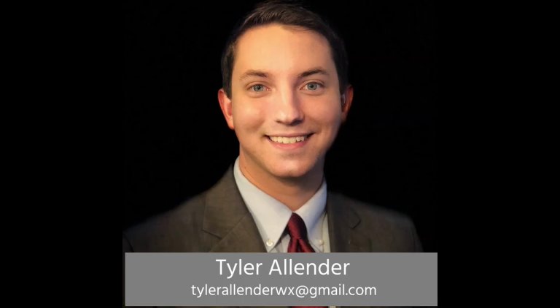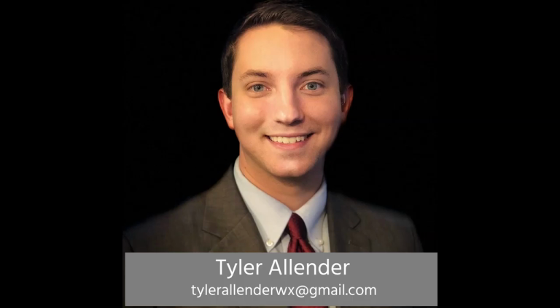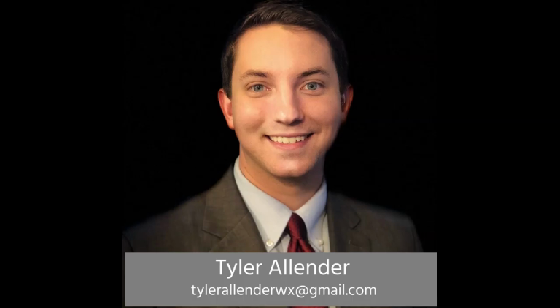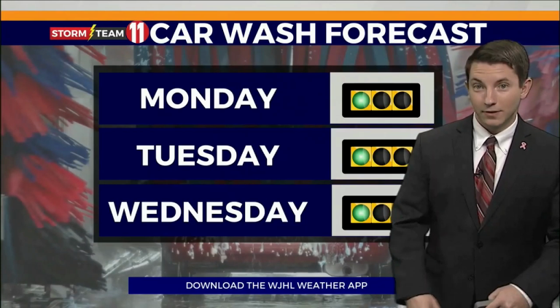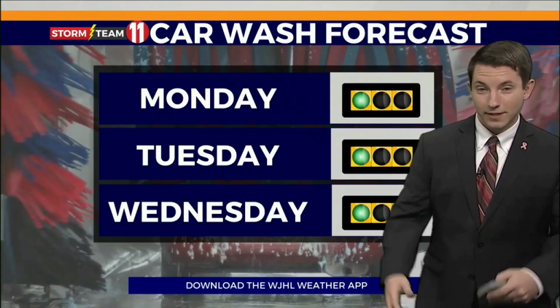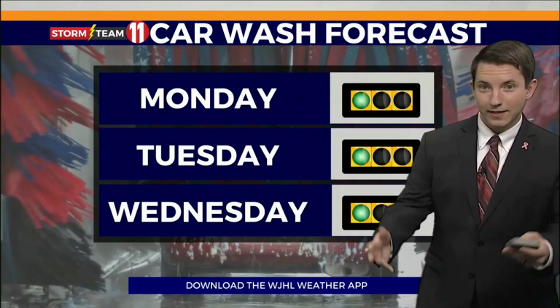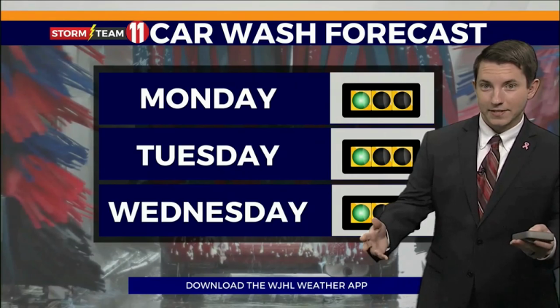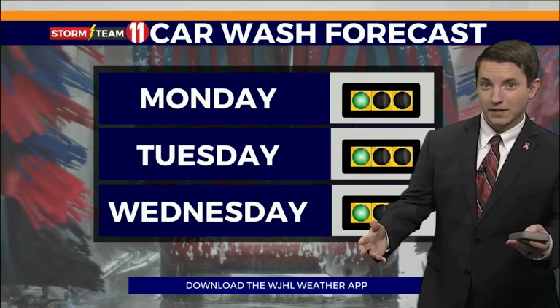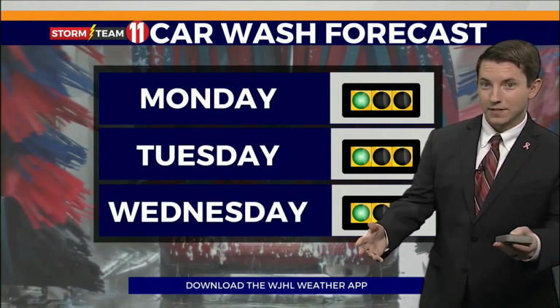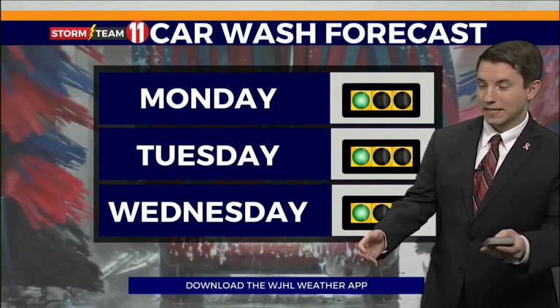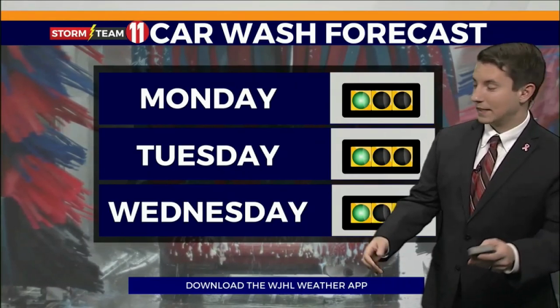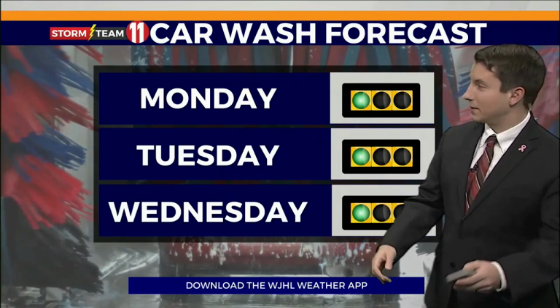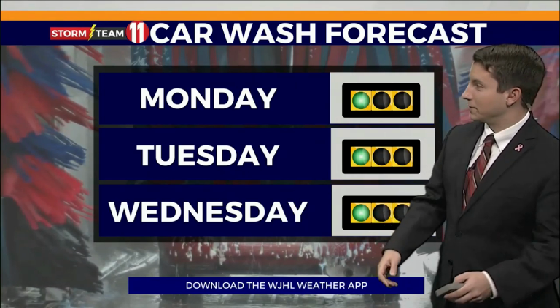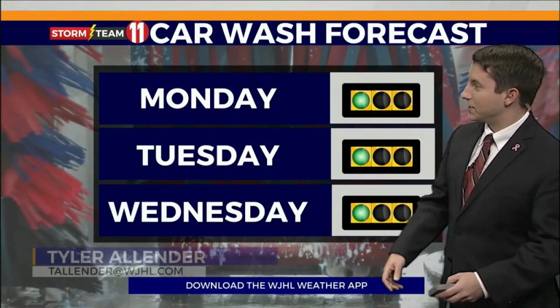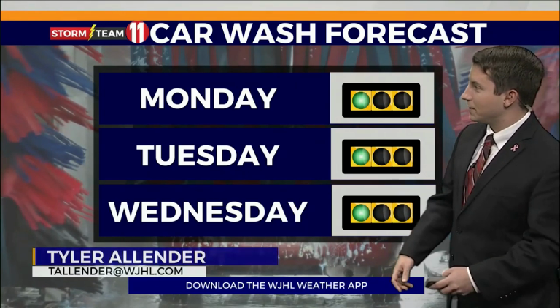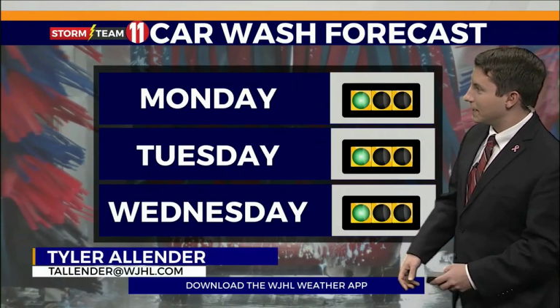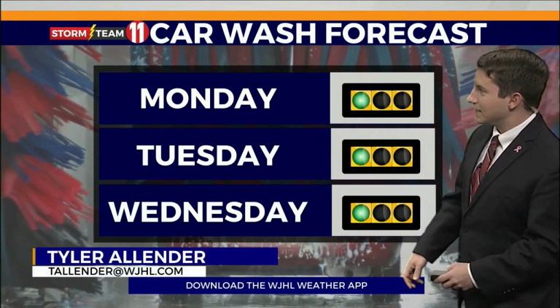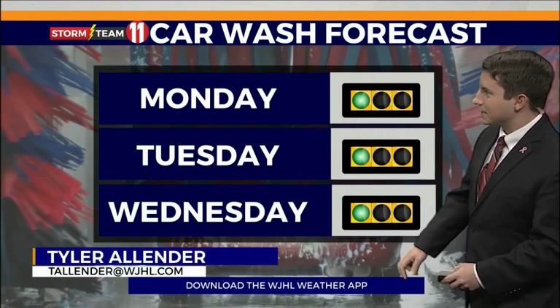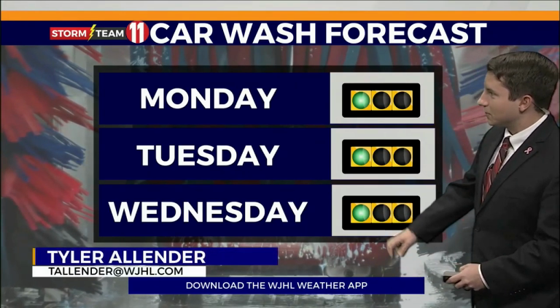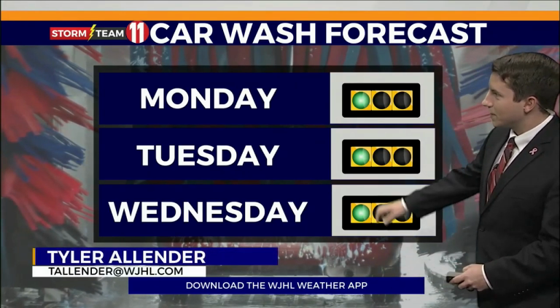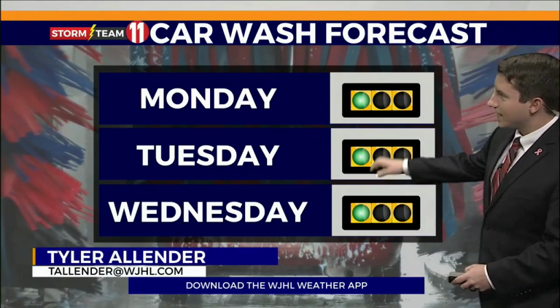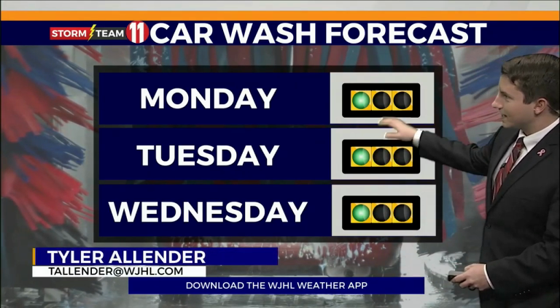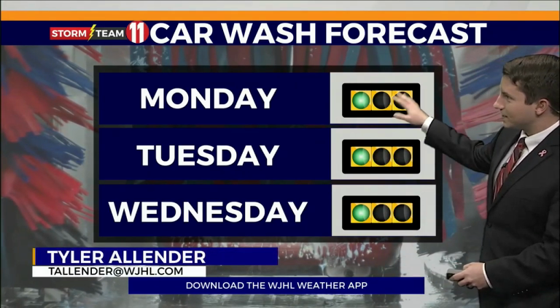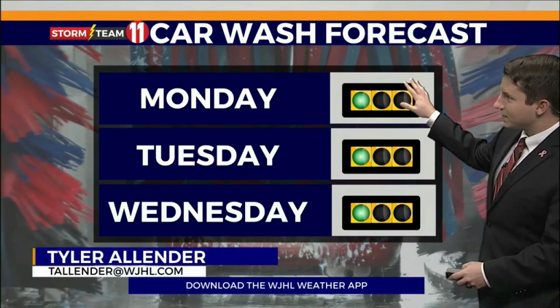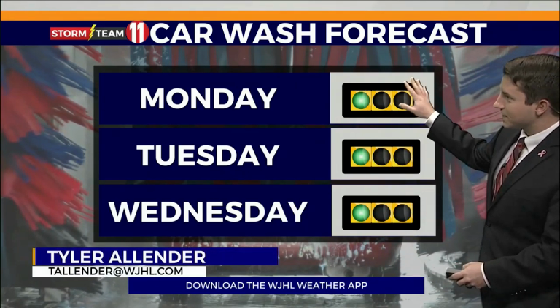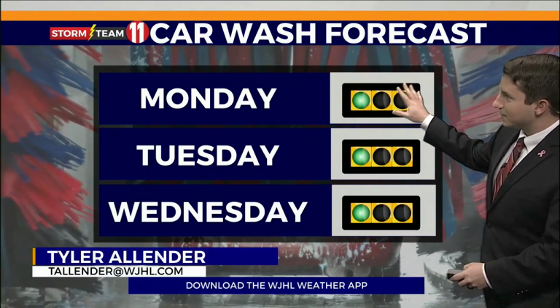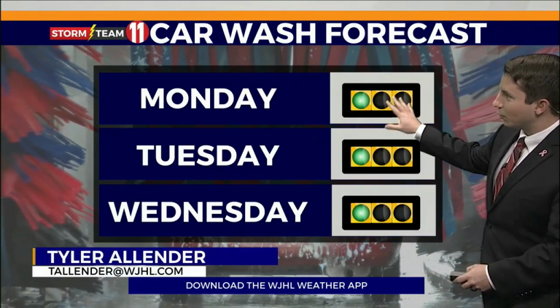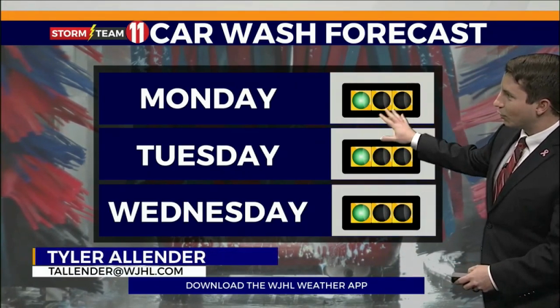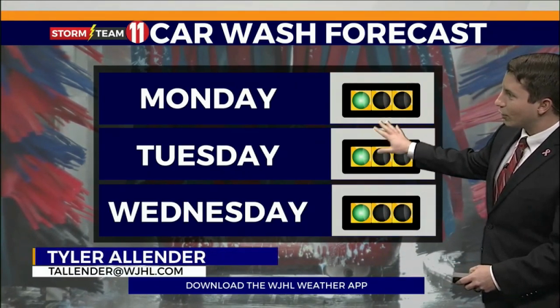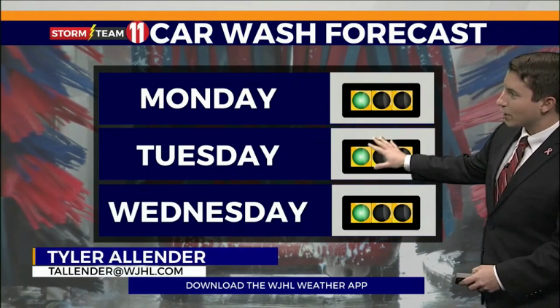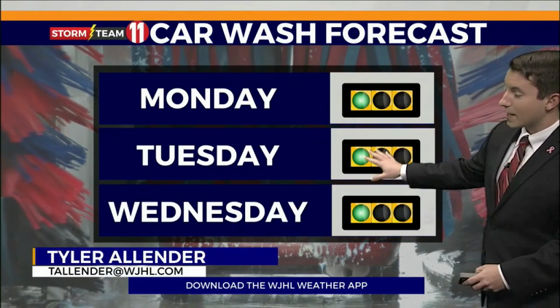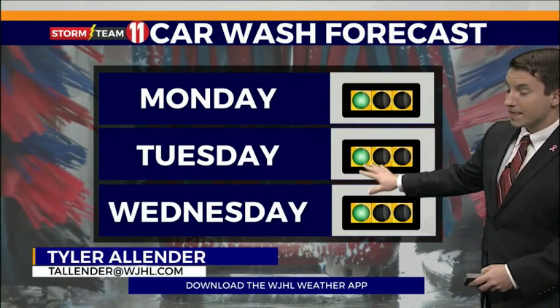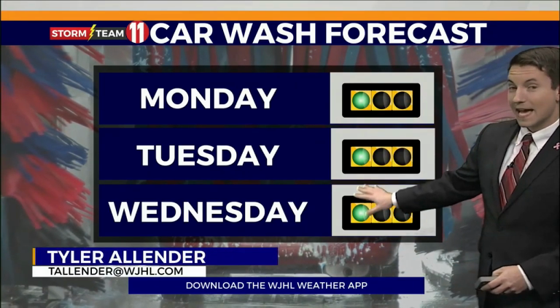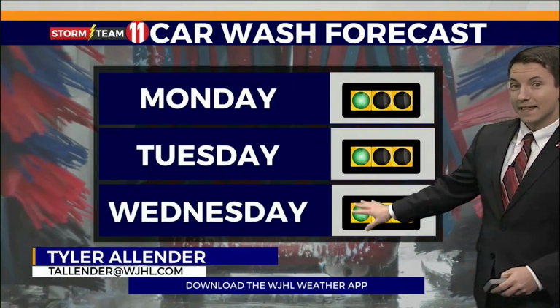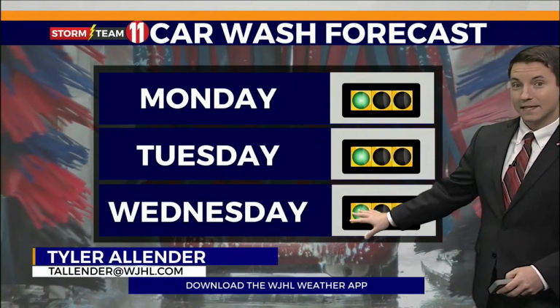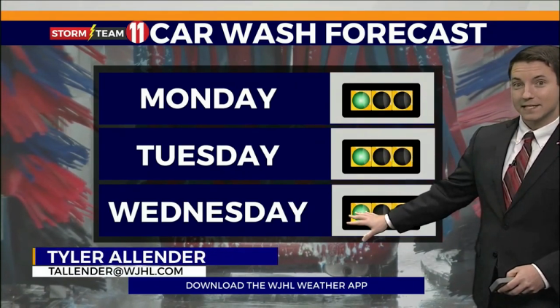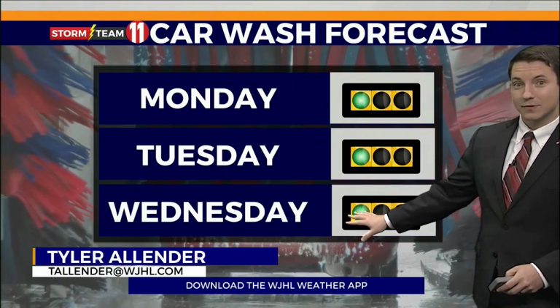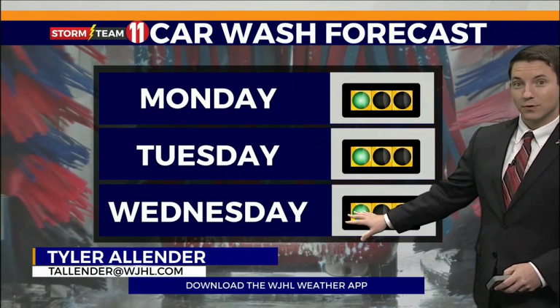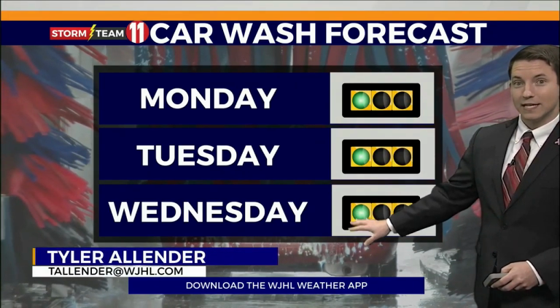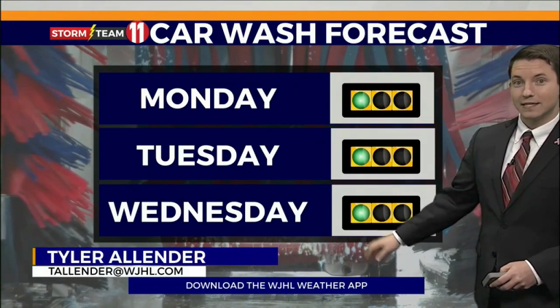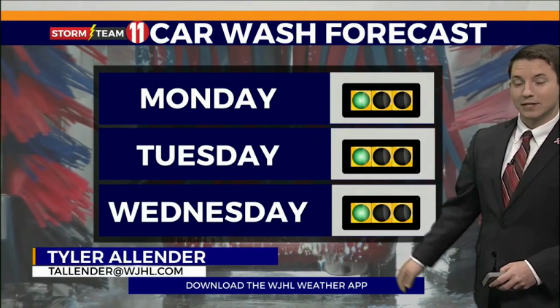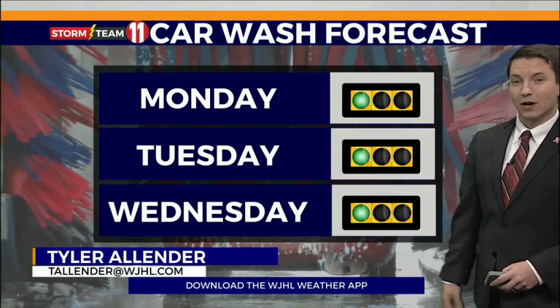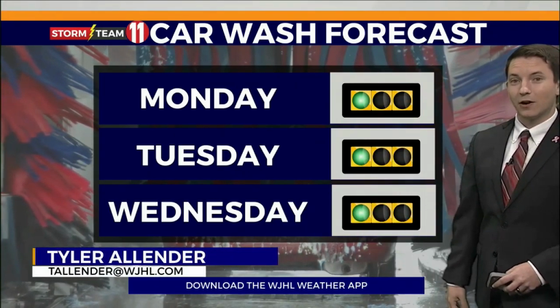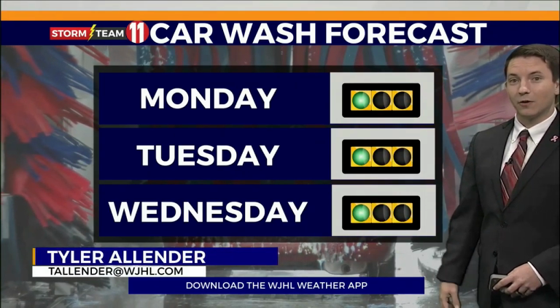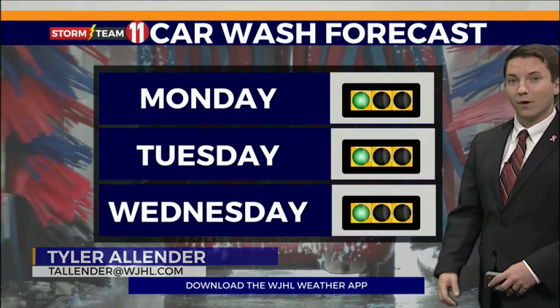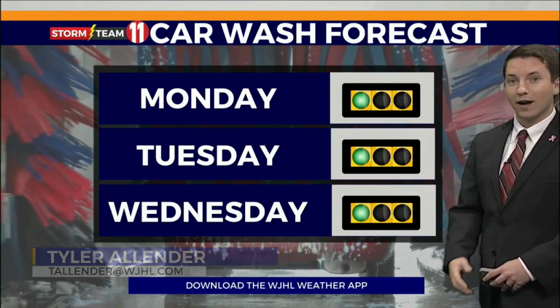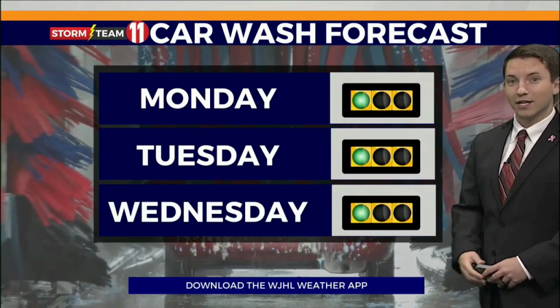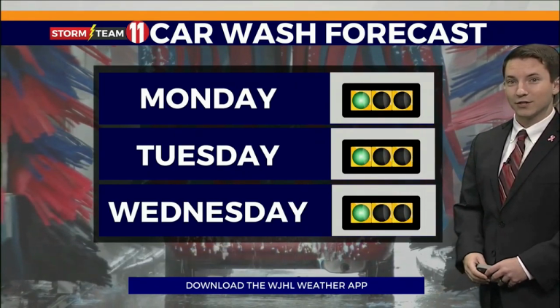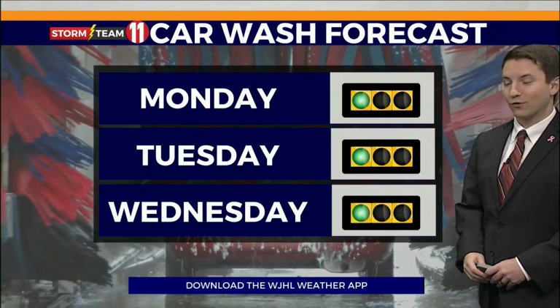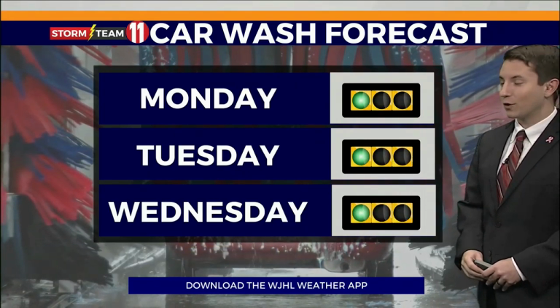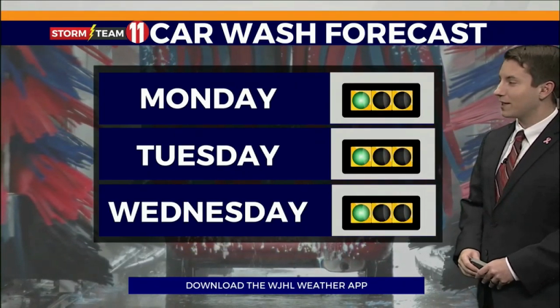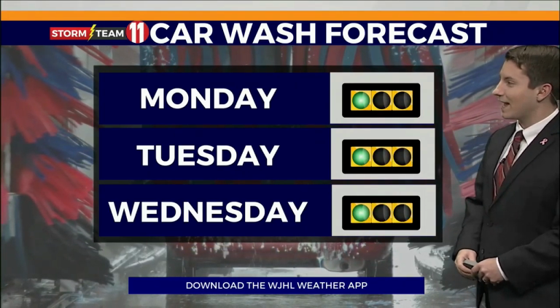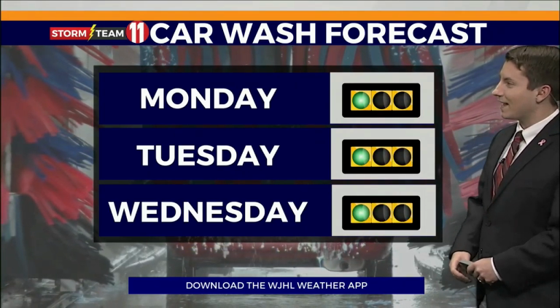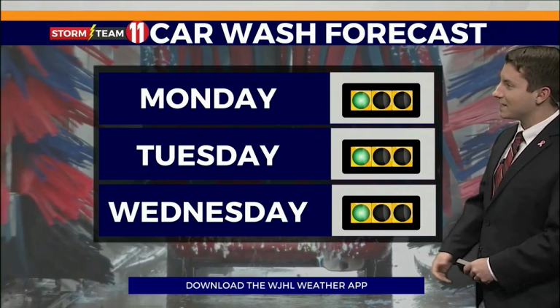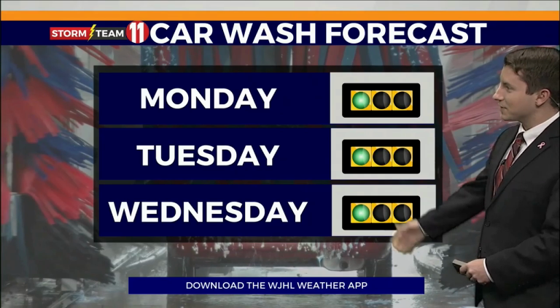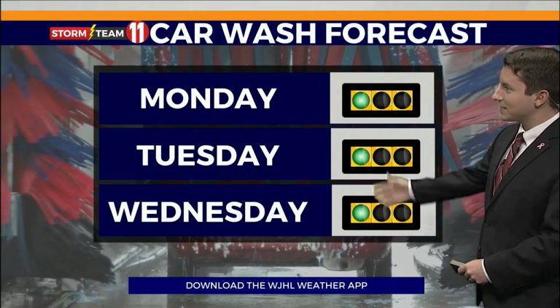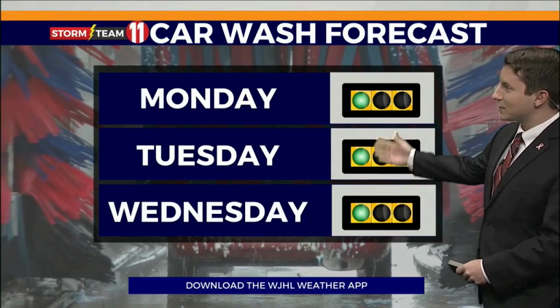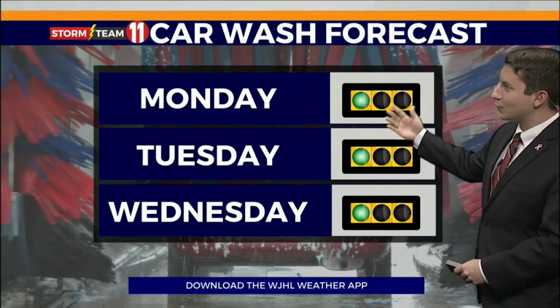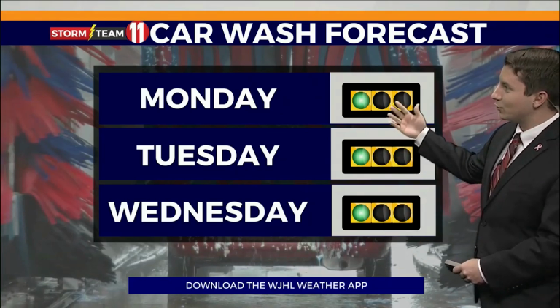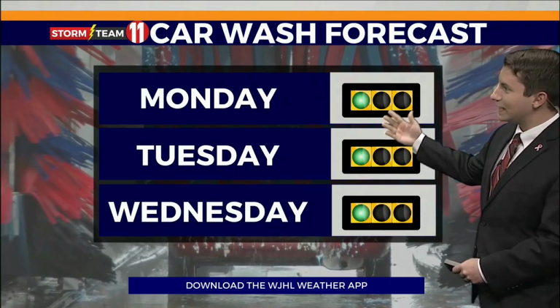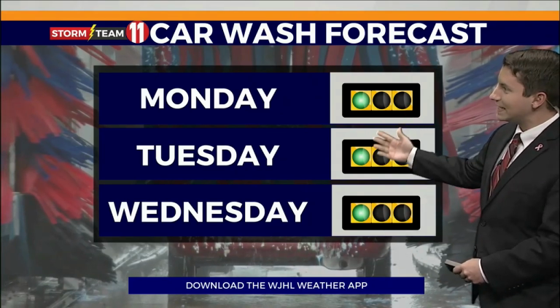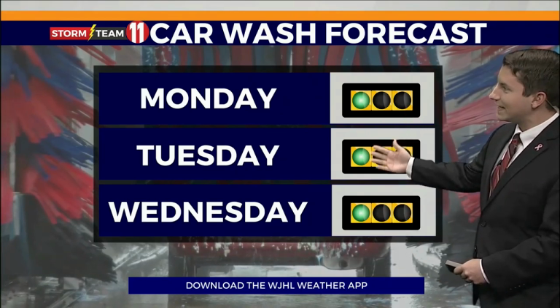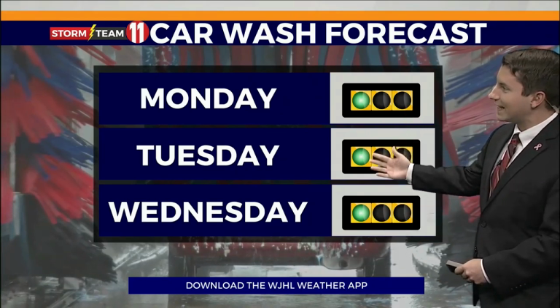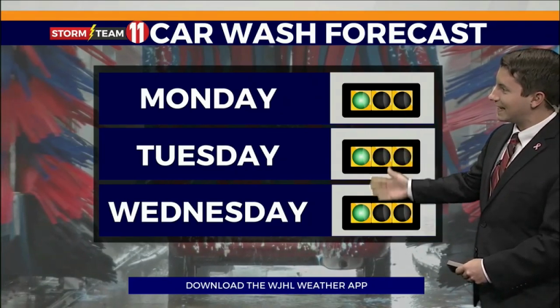Well, Kelly's car is getting a little dirty, so we've got to do some work on that this week. The car wash forecast — we get the green light.